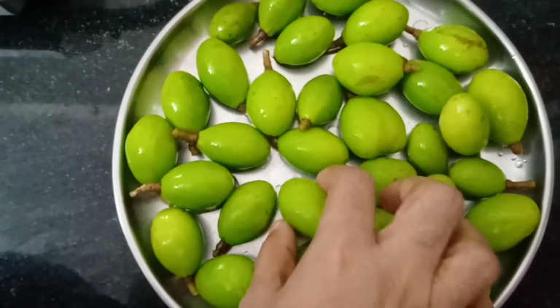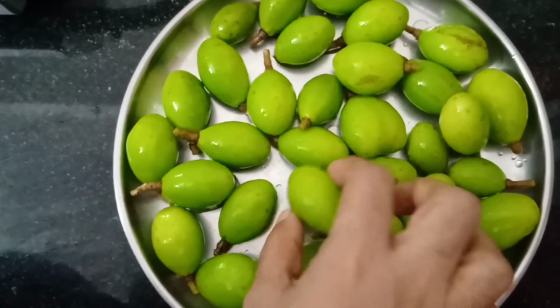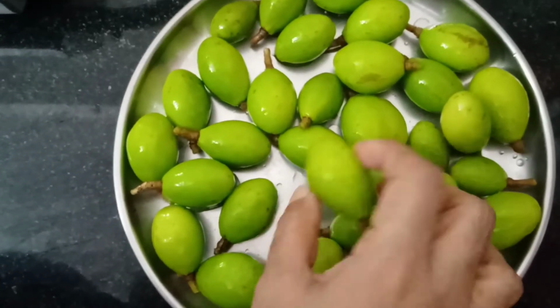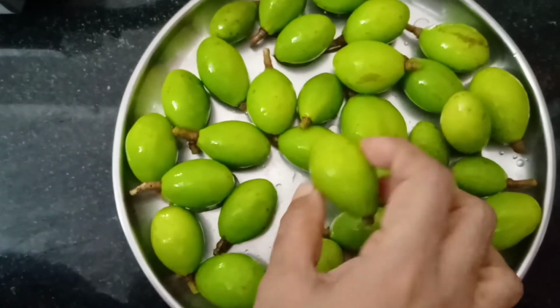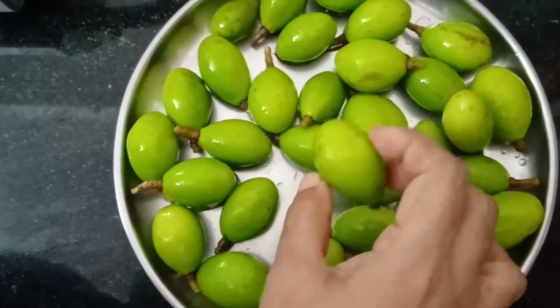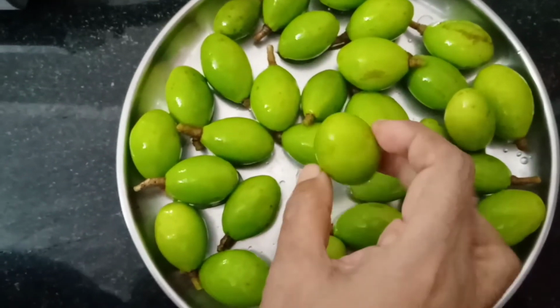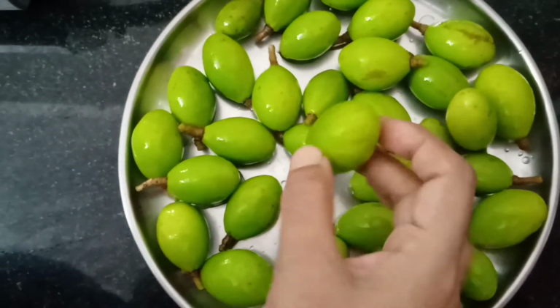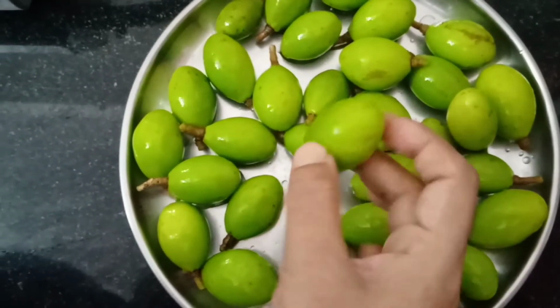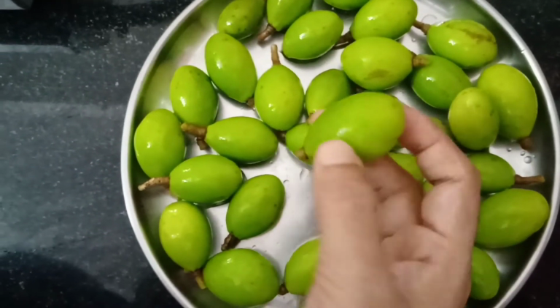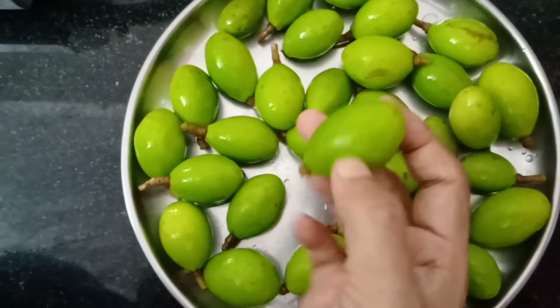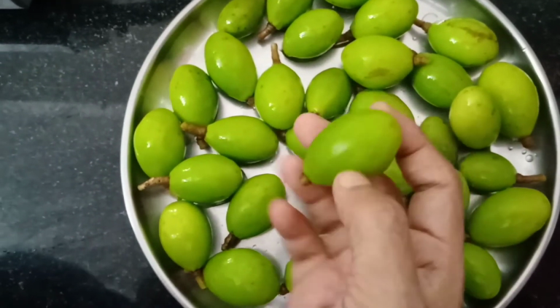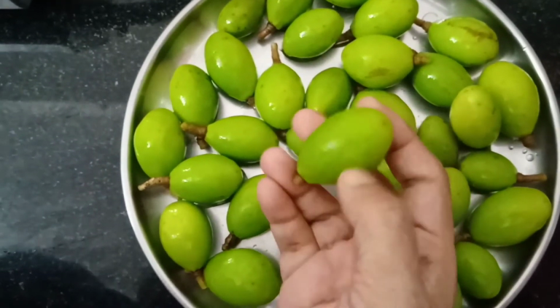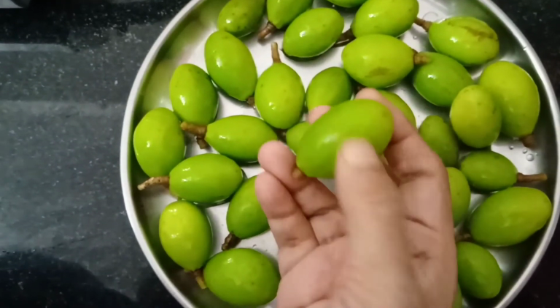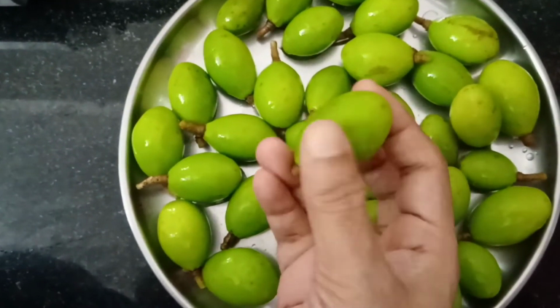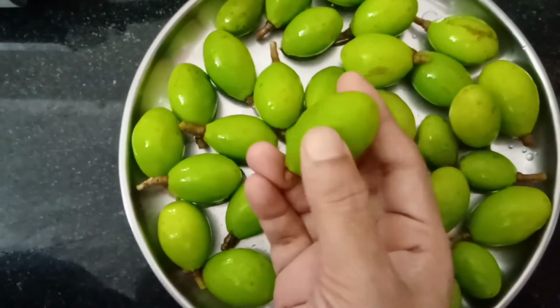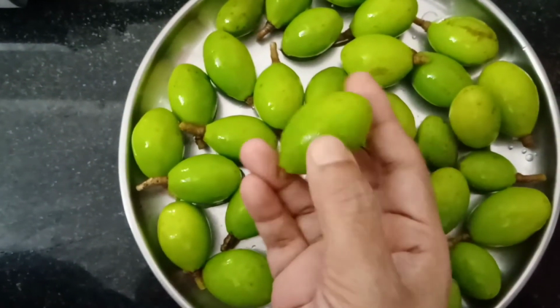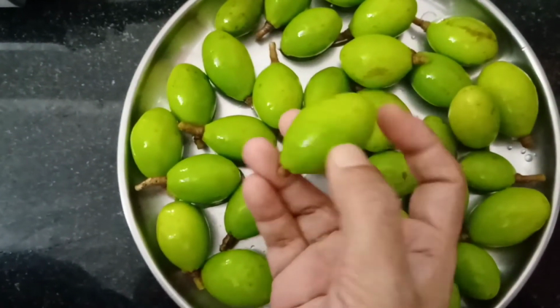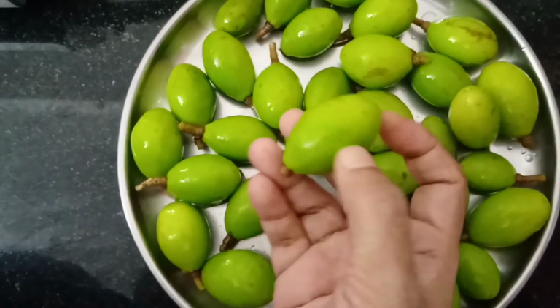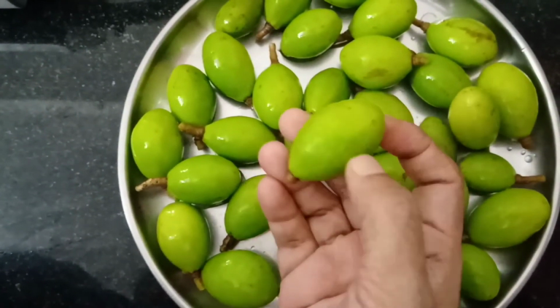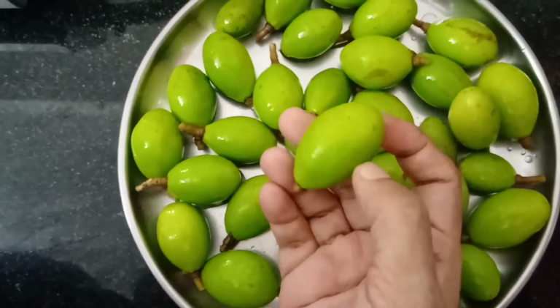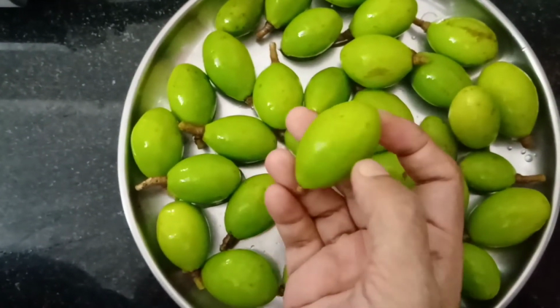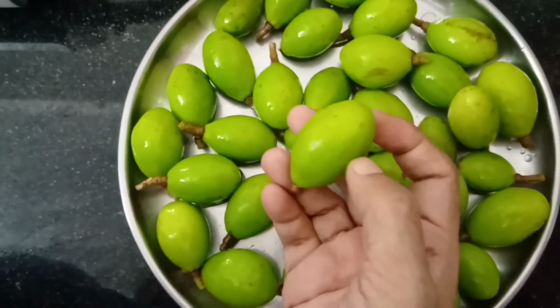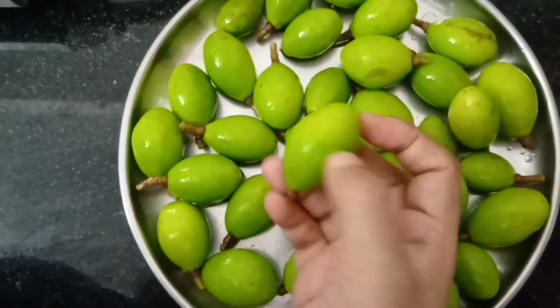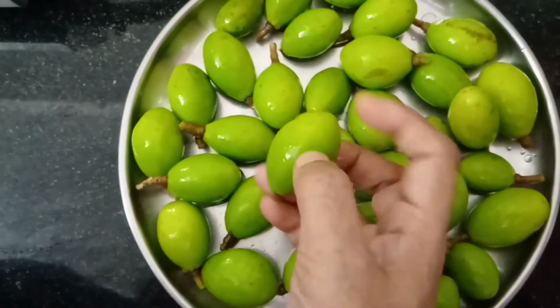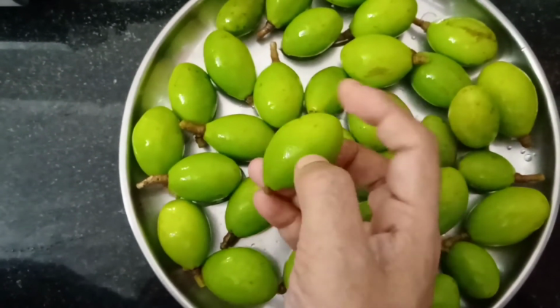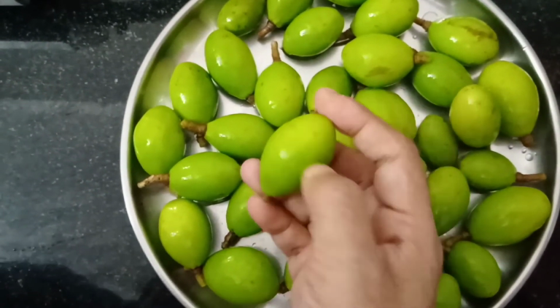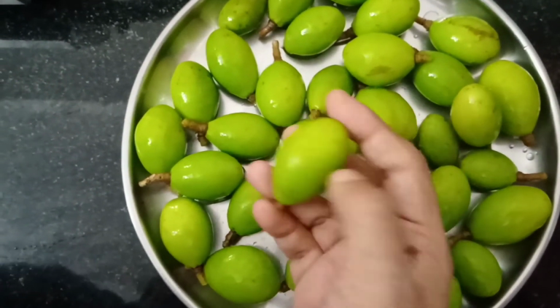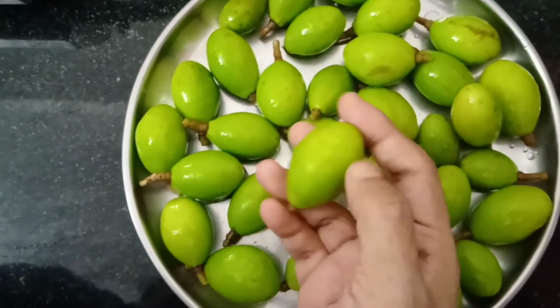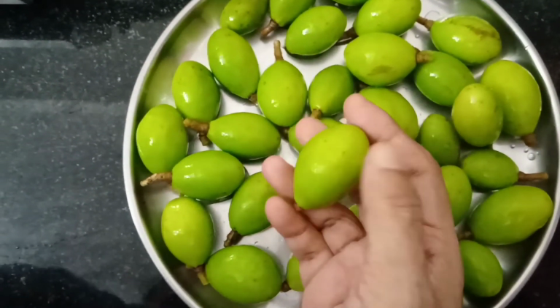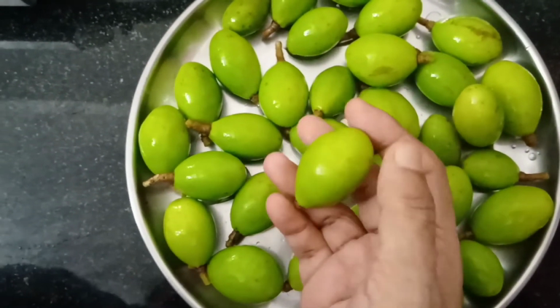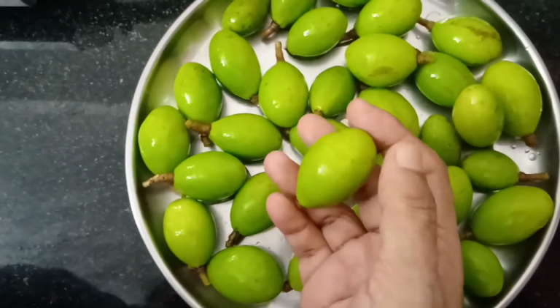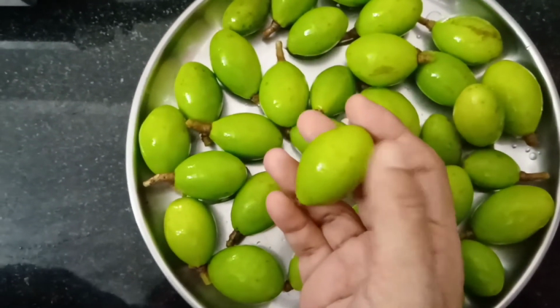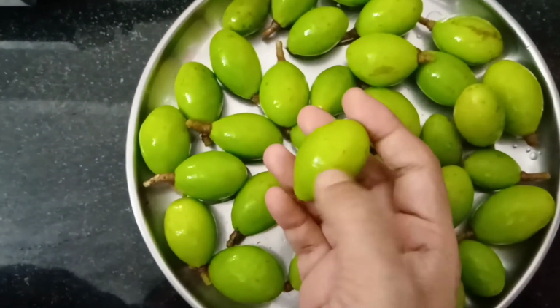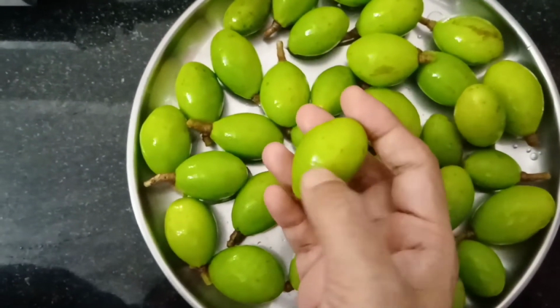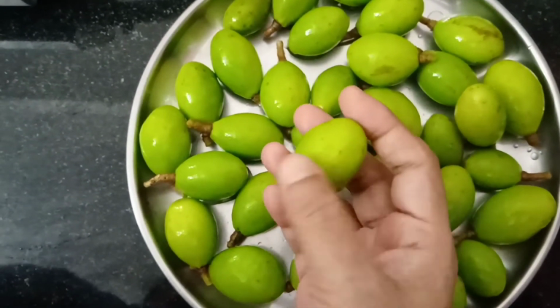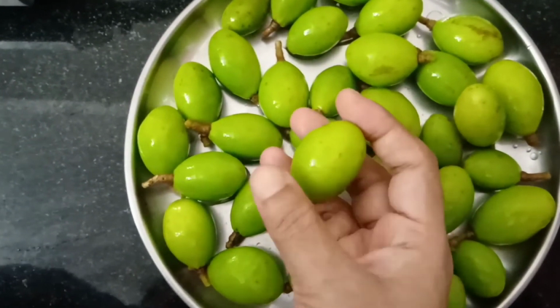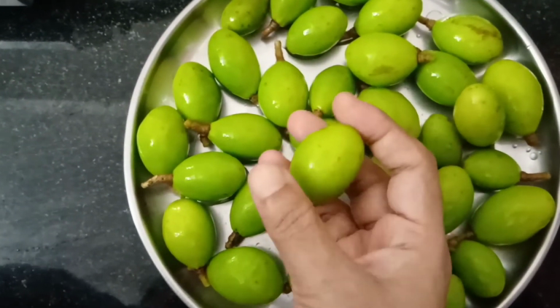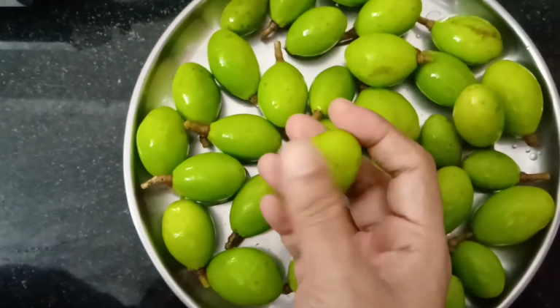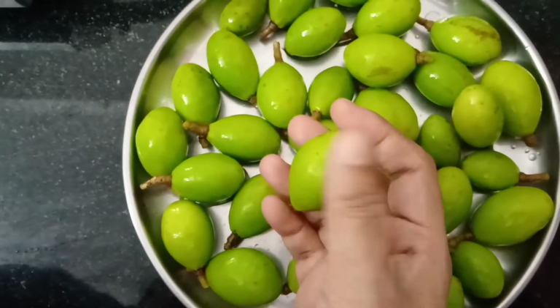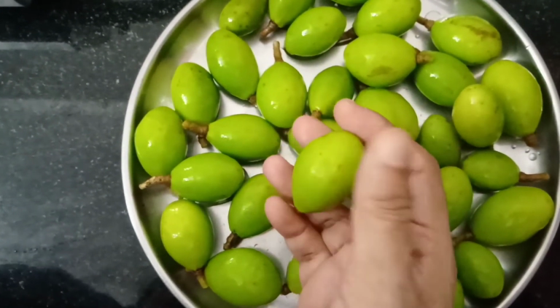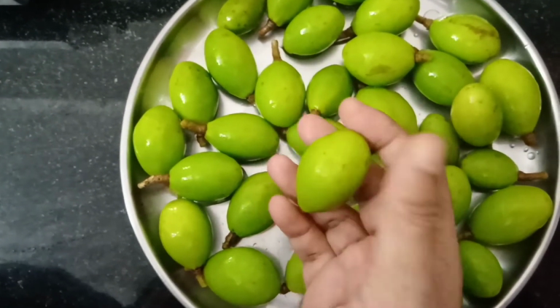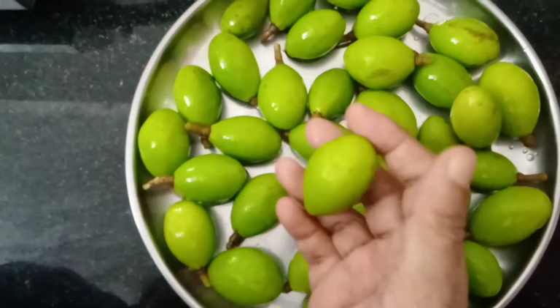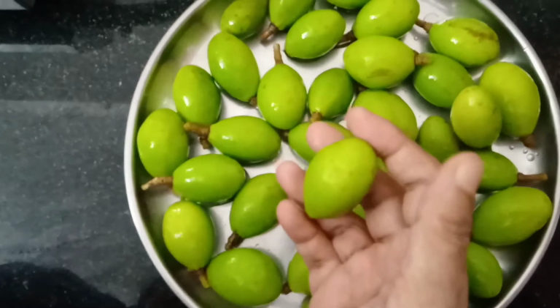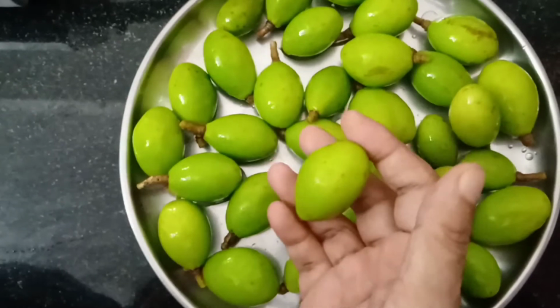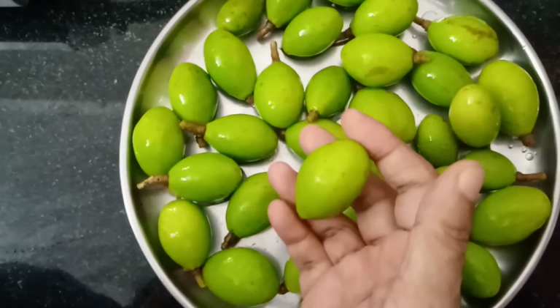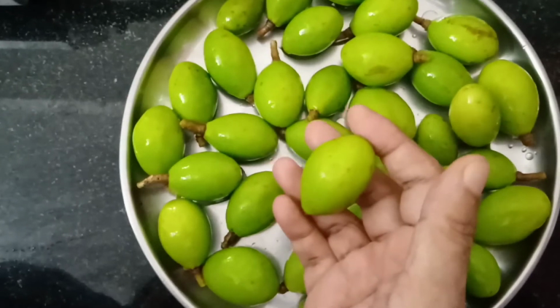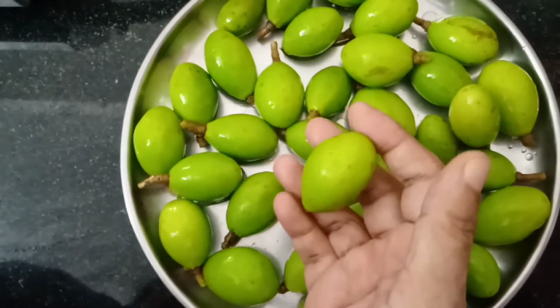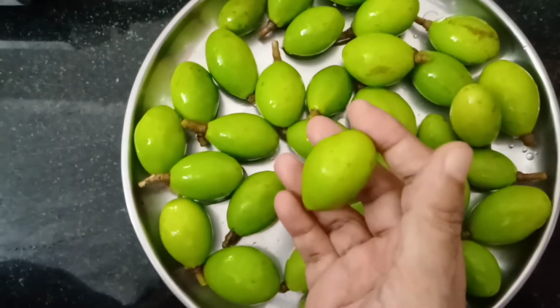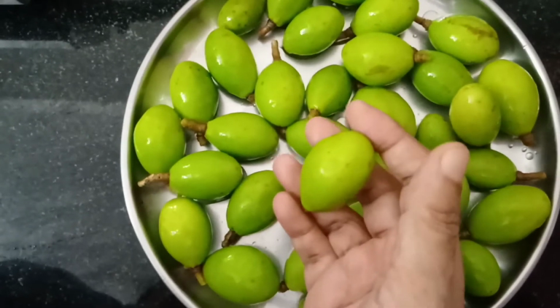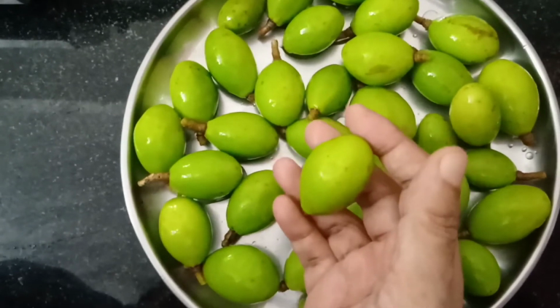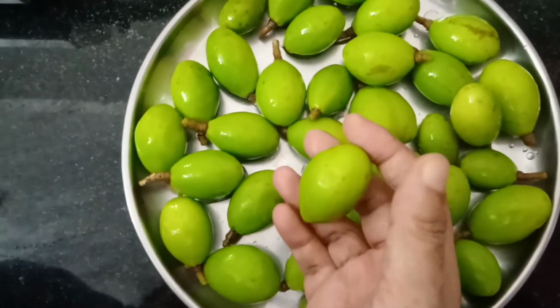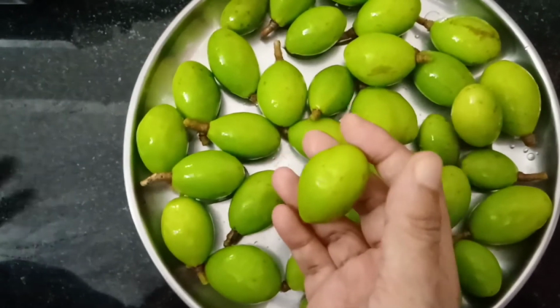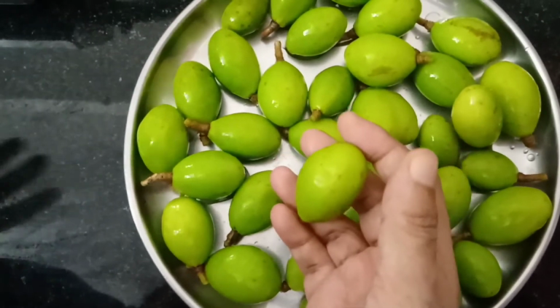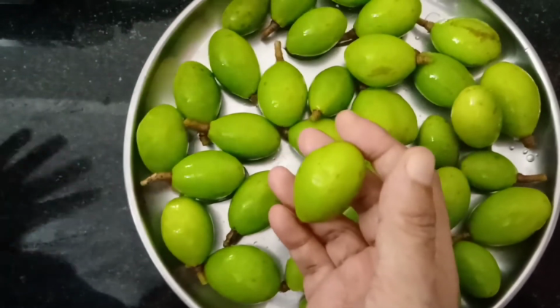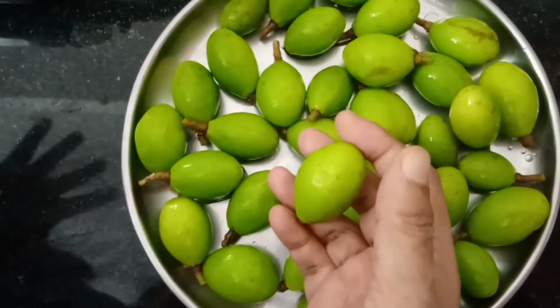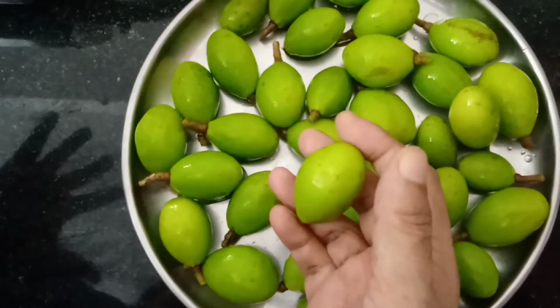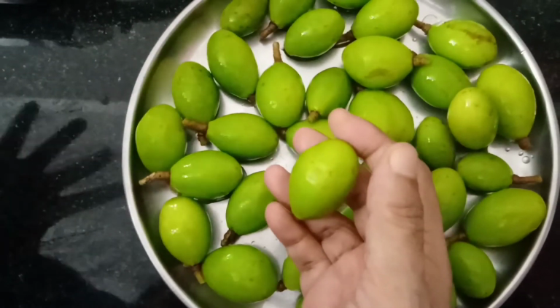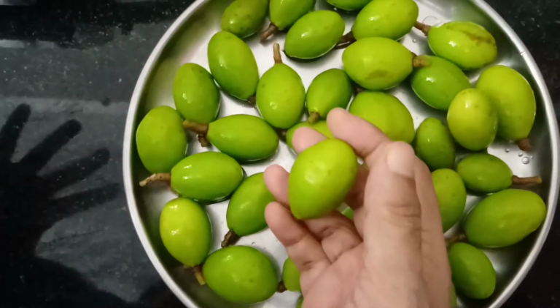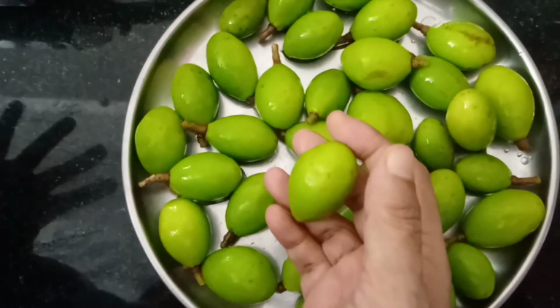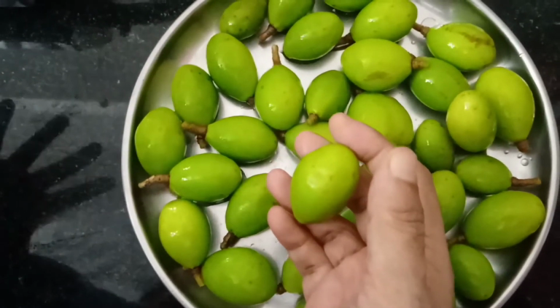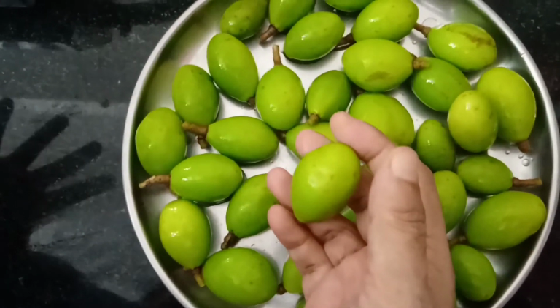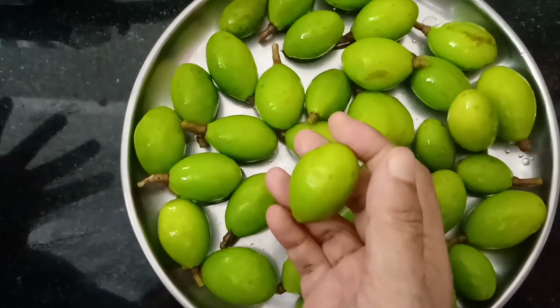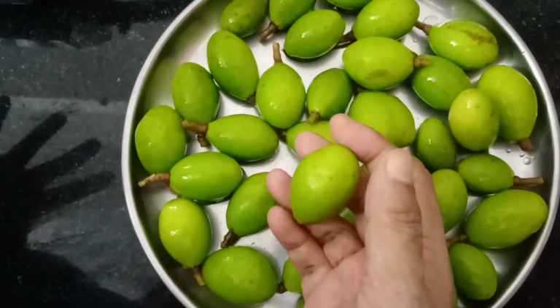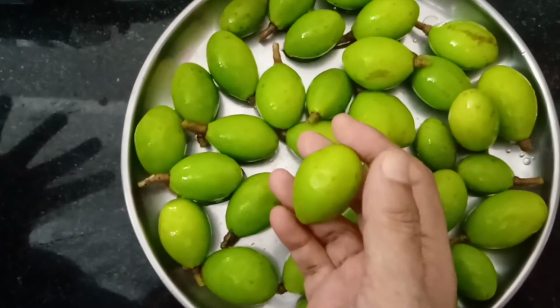We have to cut it. It is a natural plant. It has a big seed.